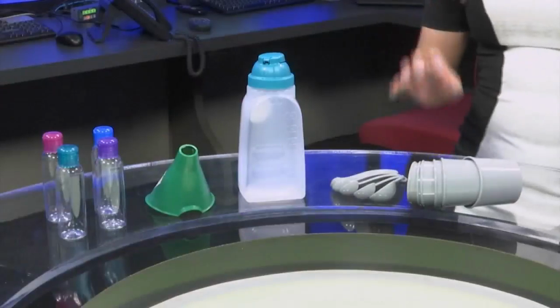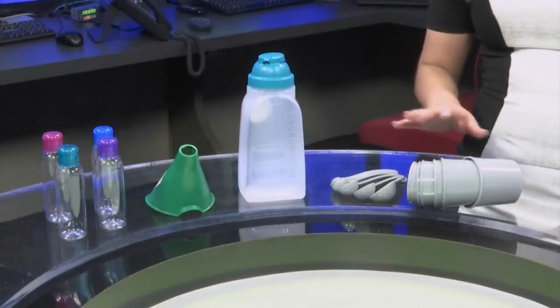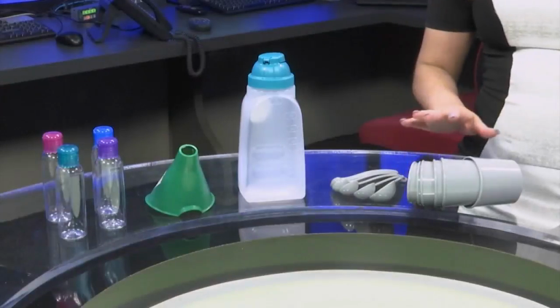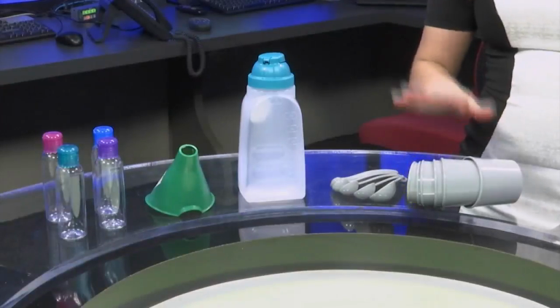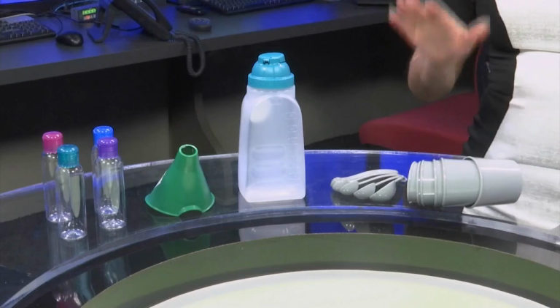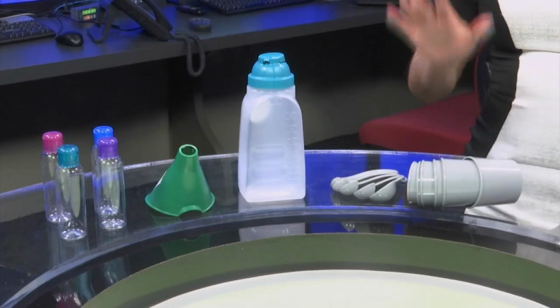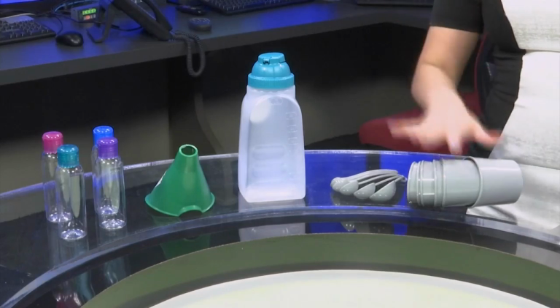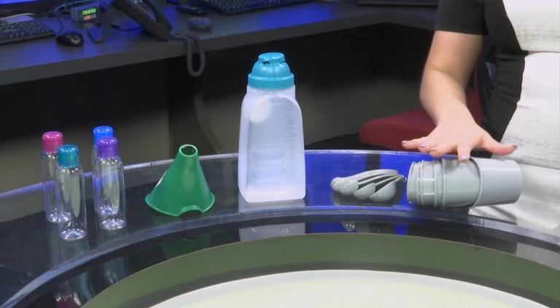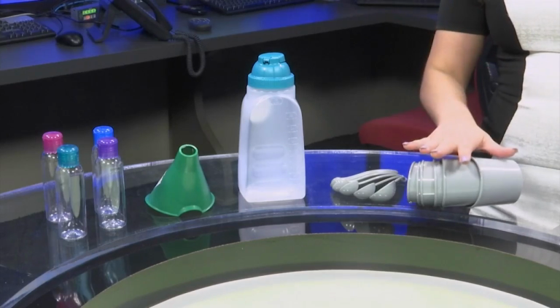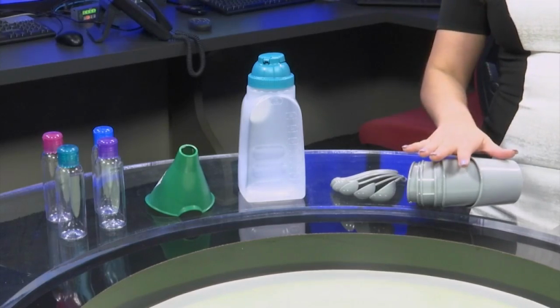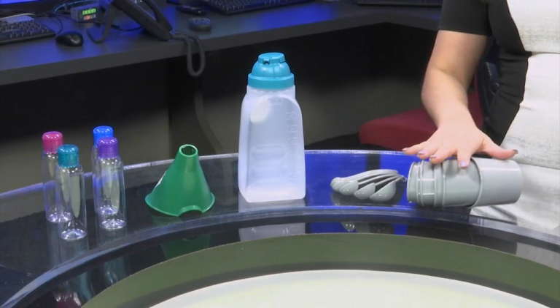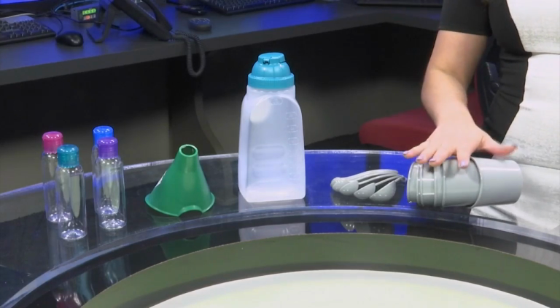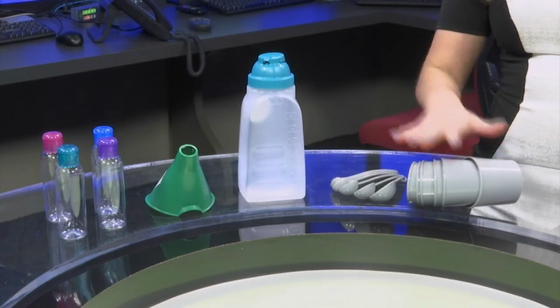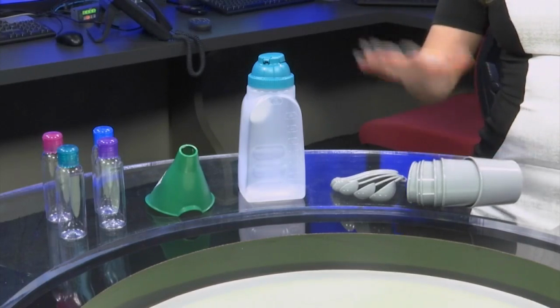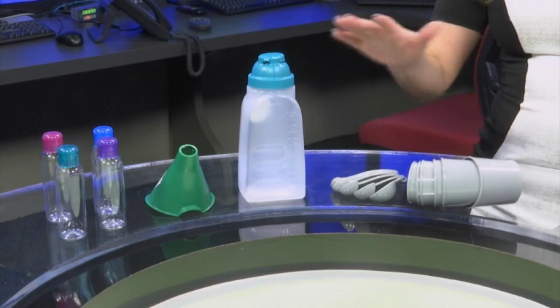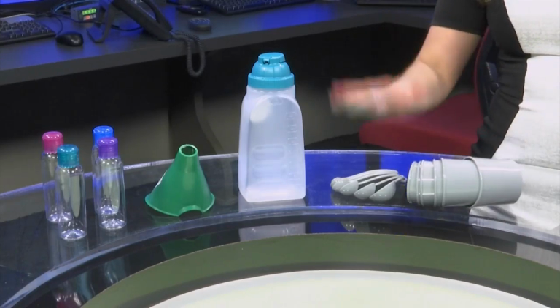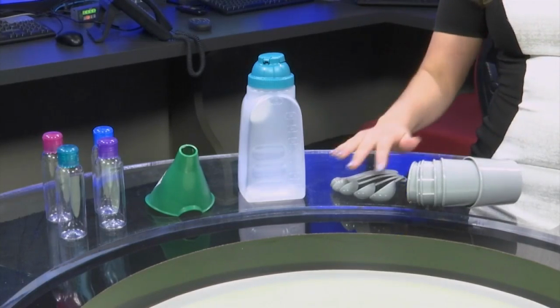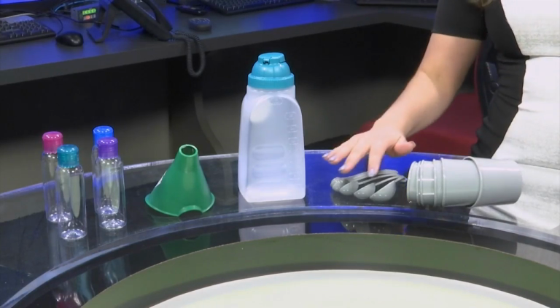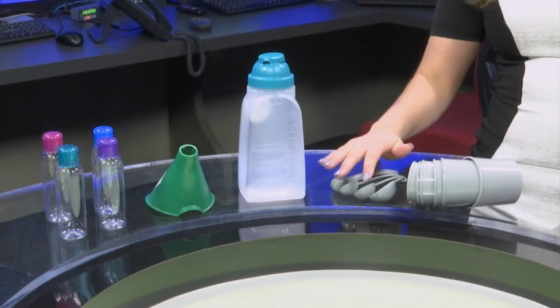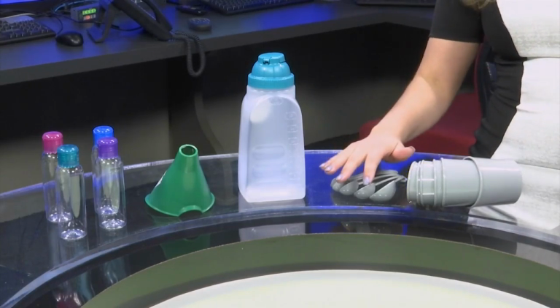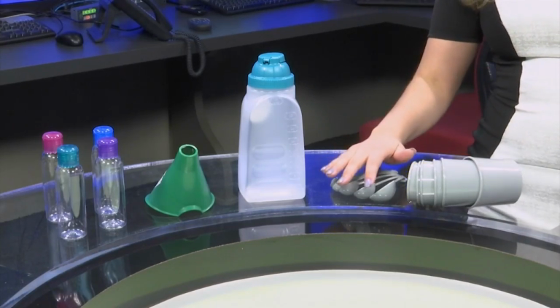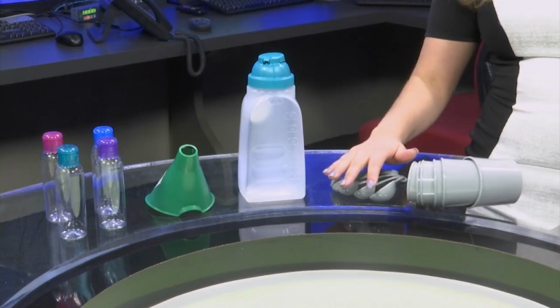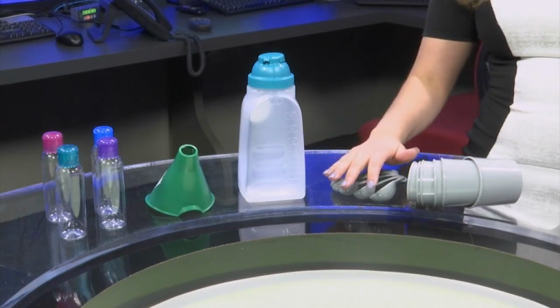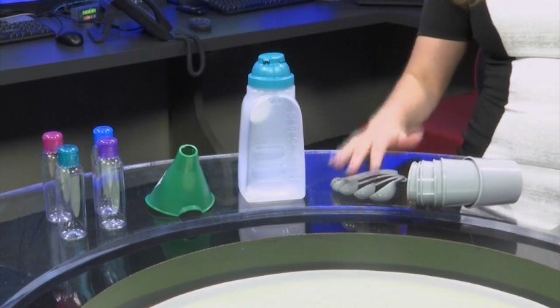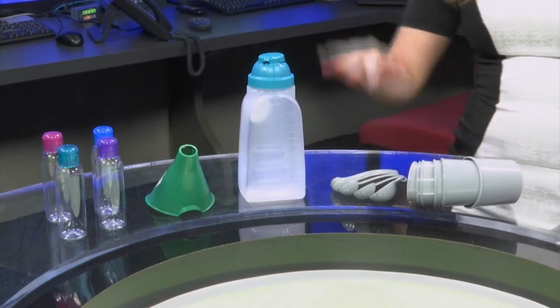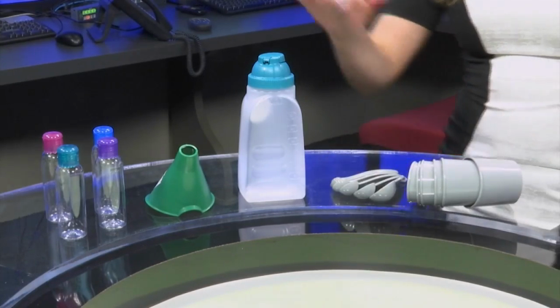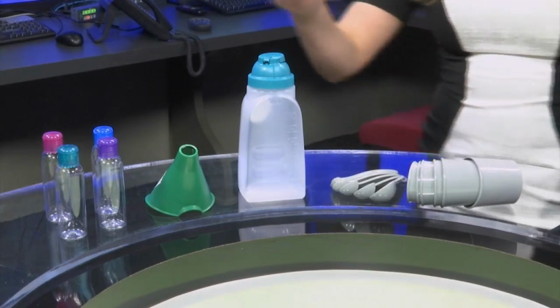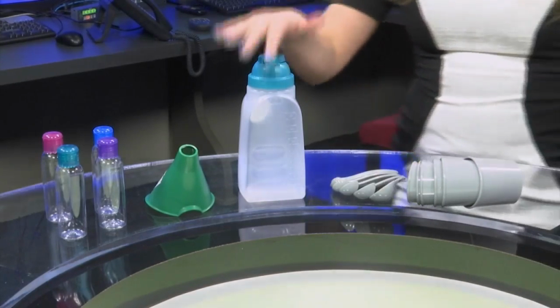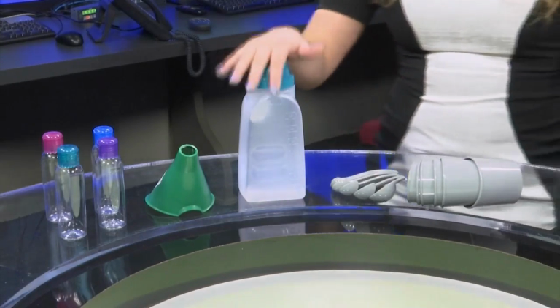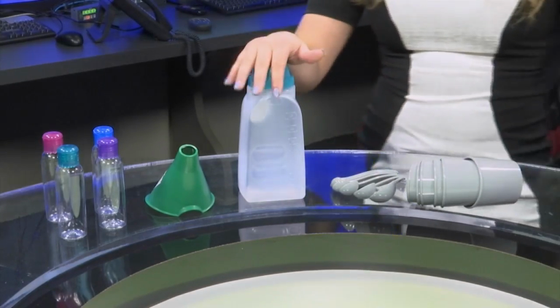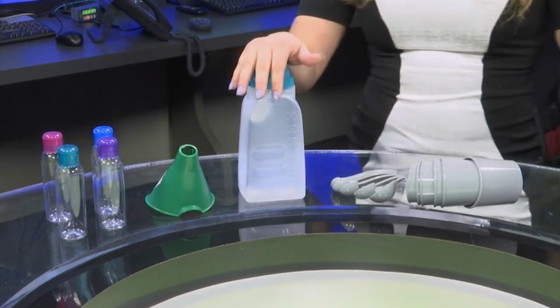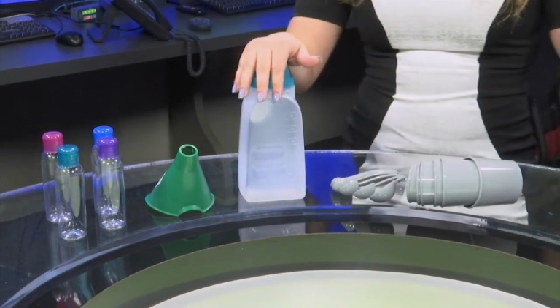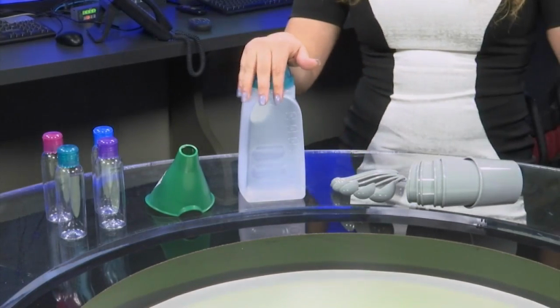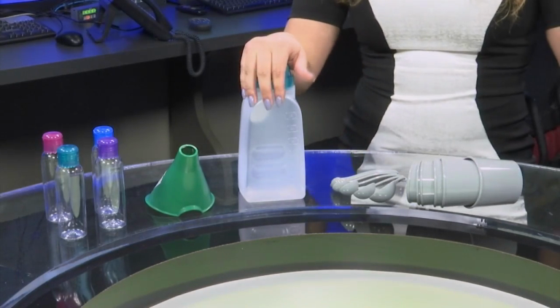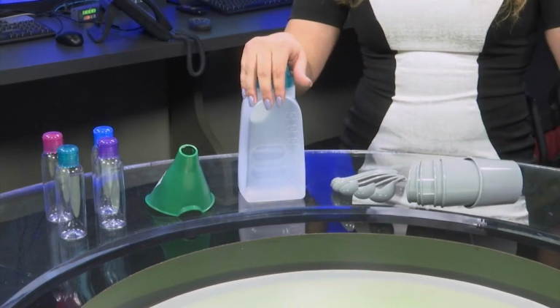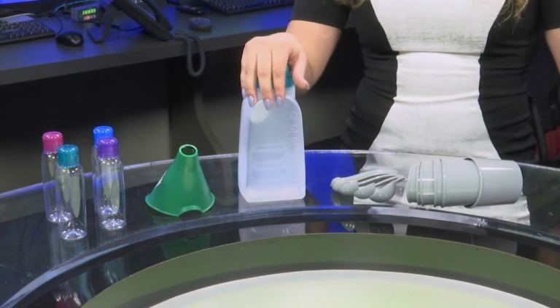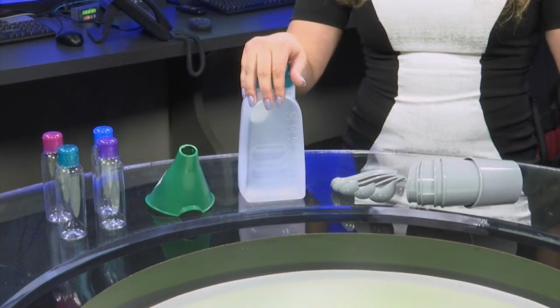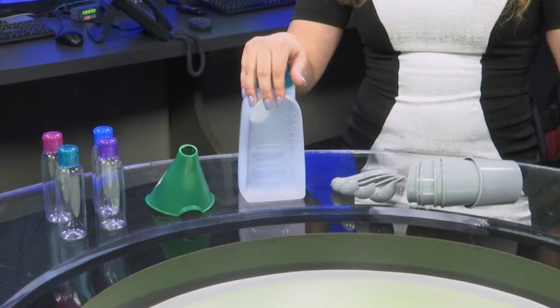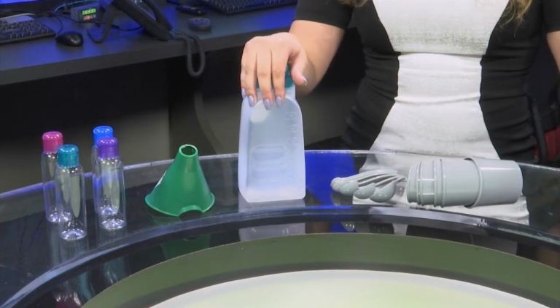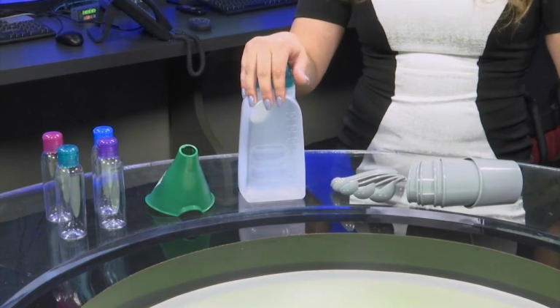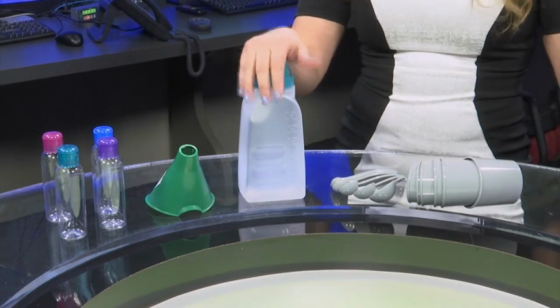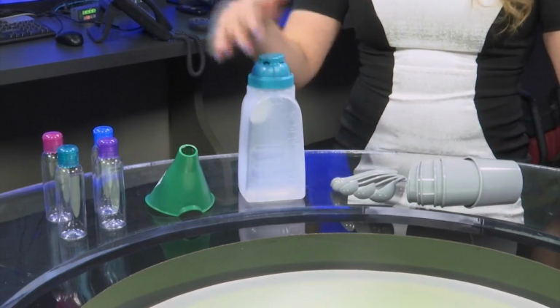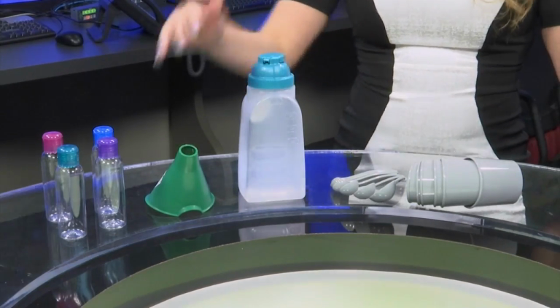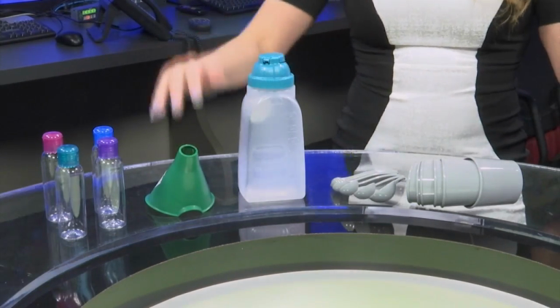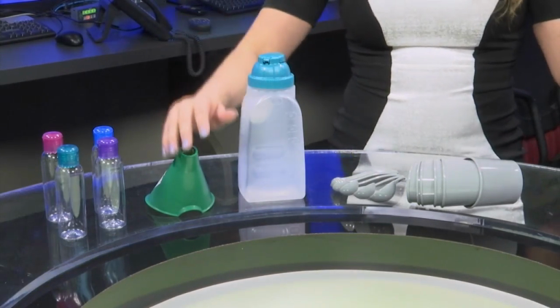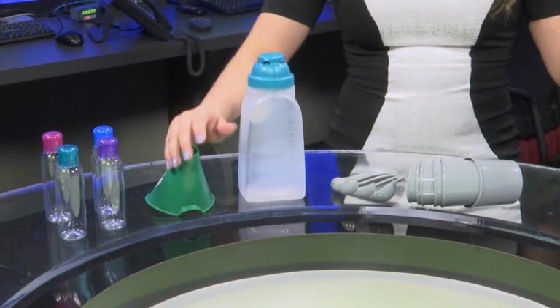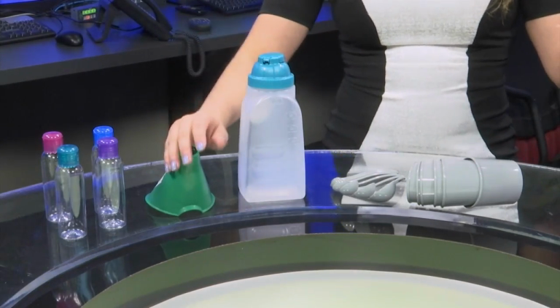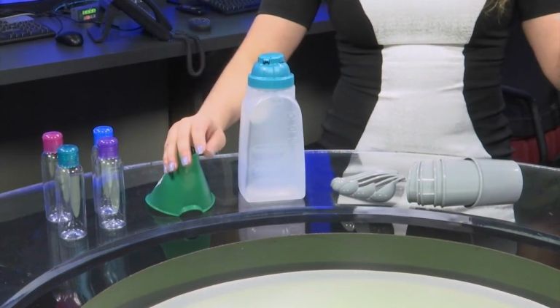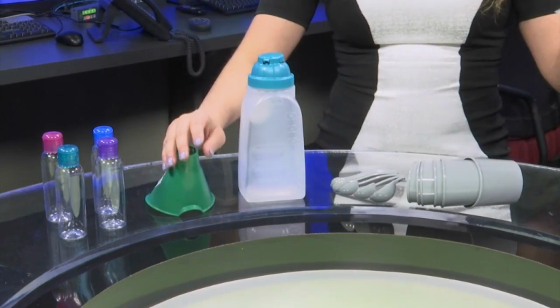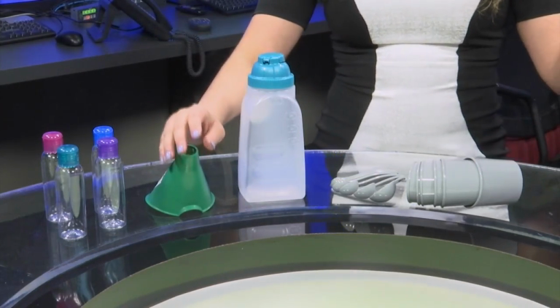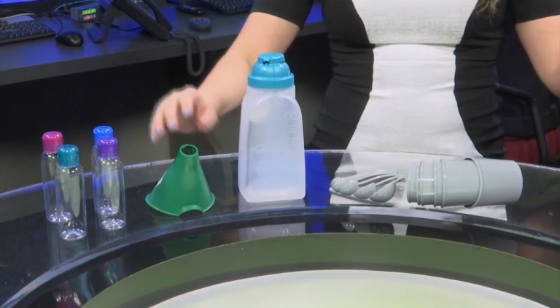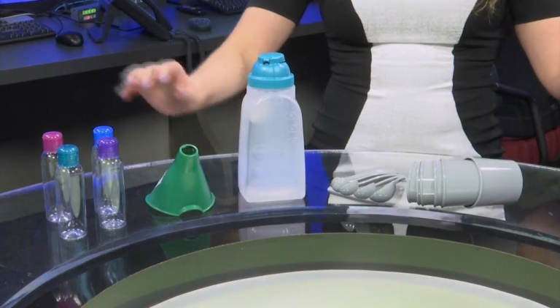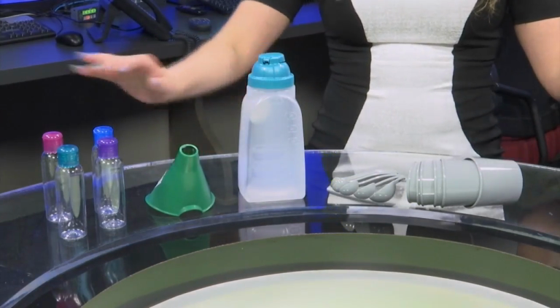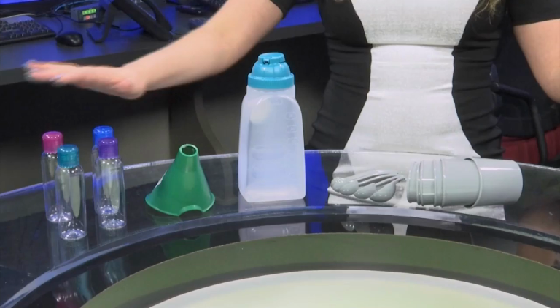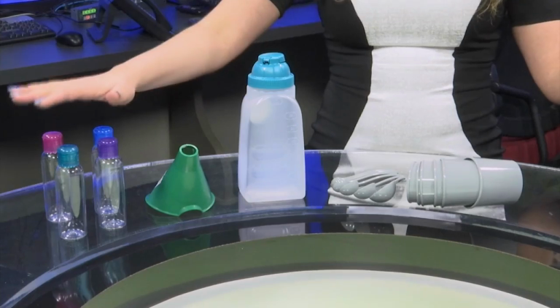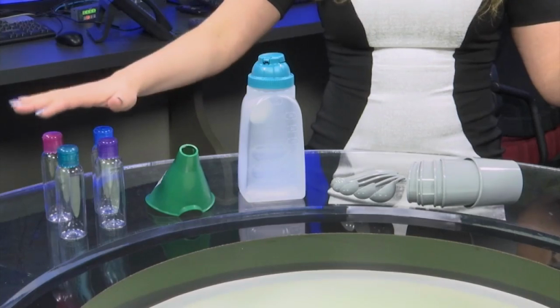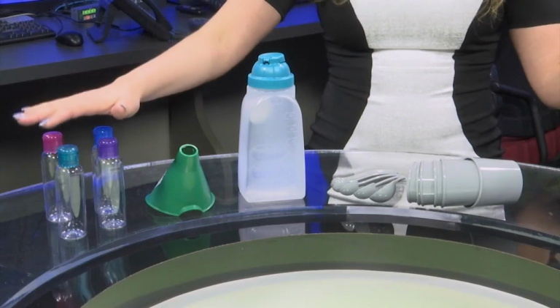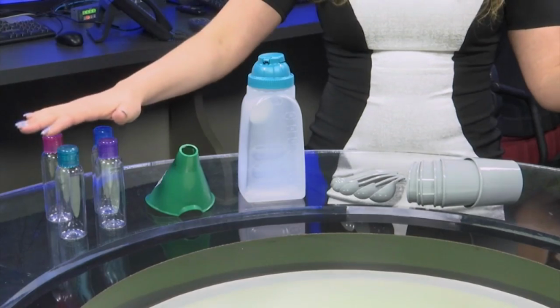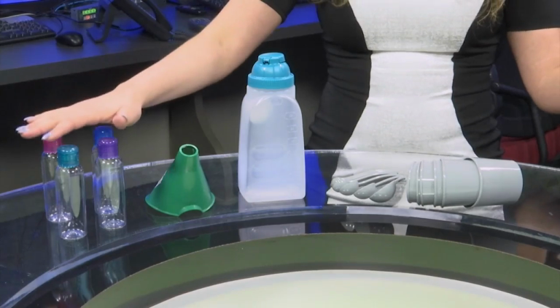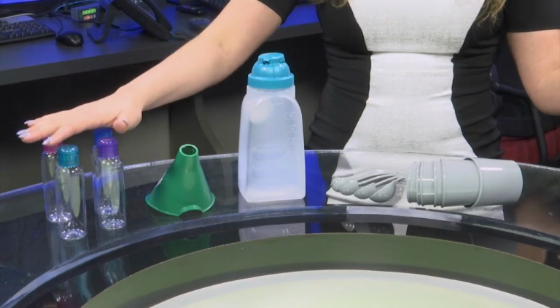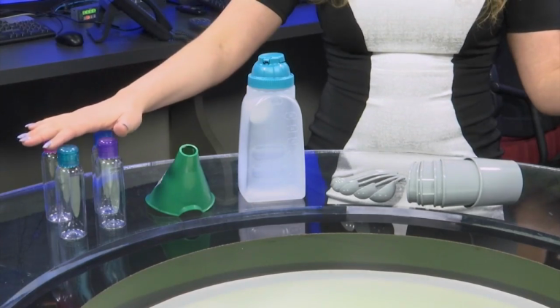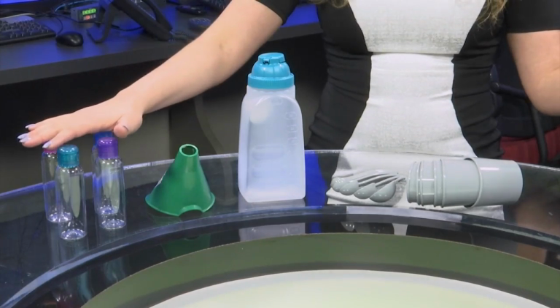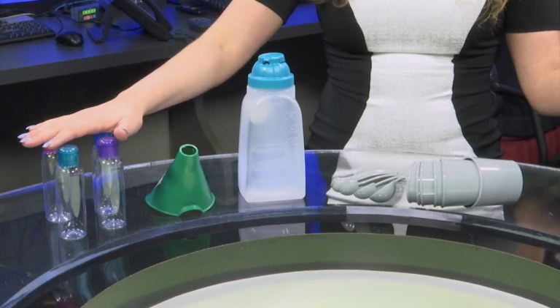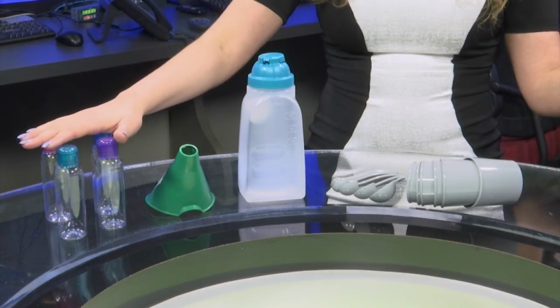You will also need measuring cups, measuring spoons, a large bottle to mix everything, a funnel, and travel-sized containers.